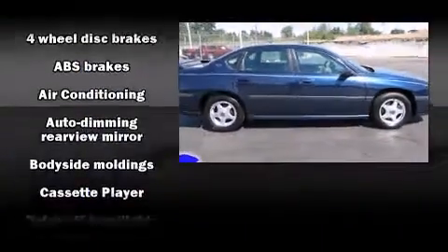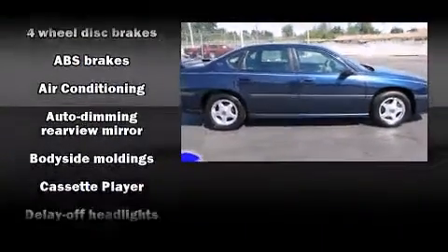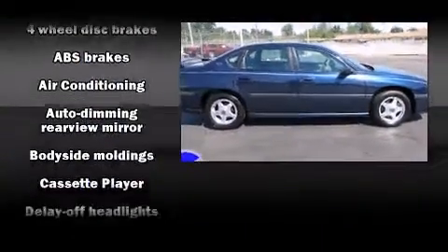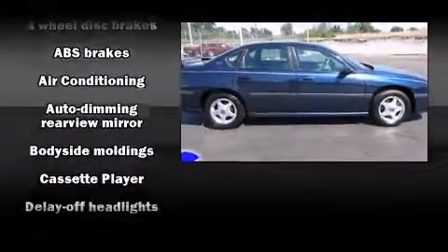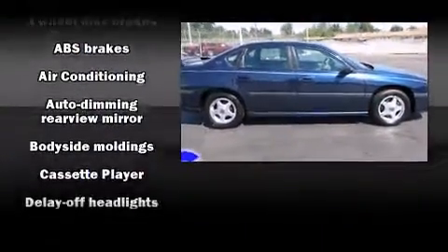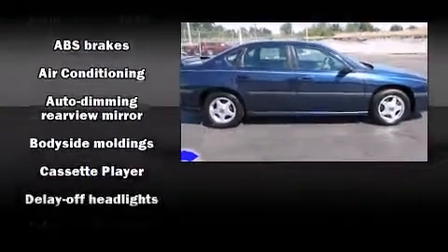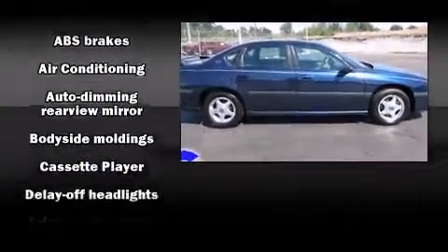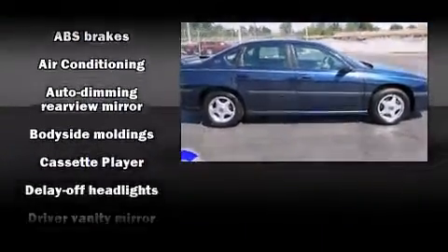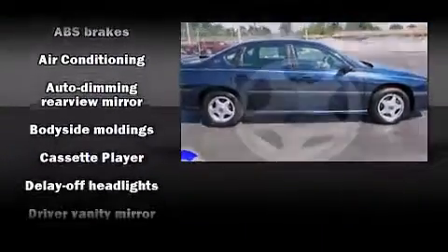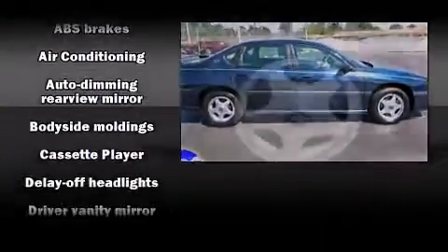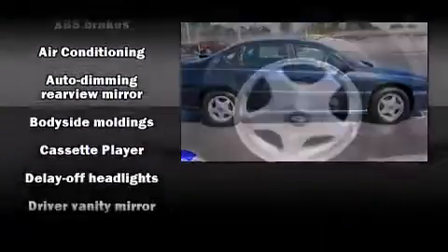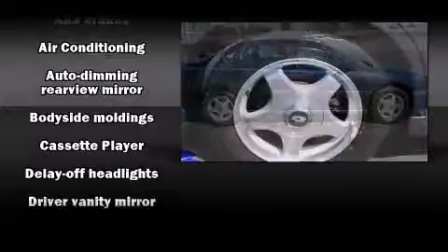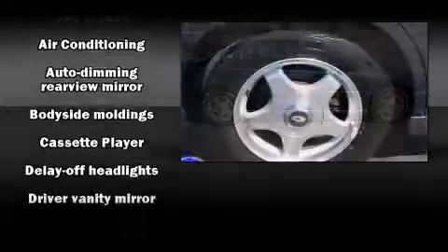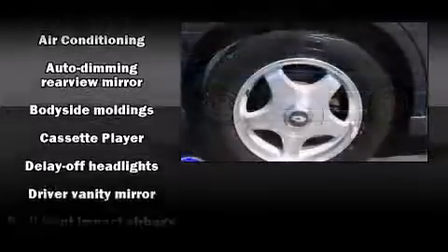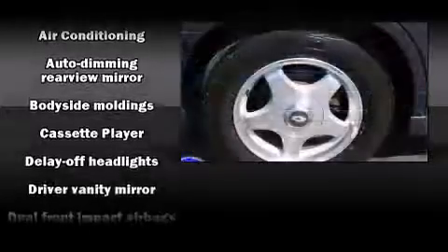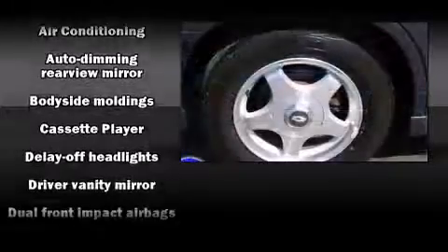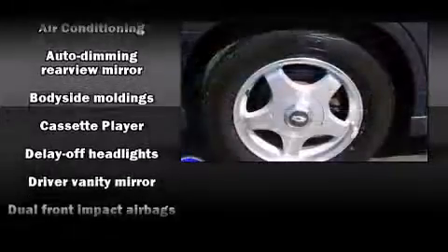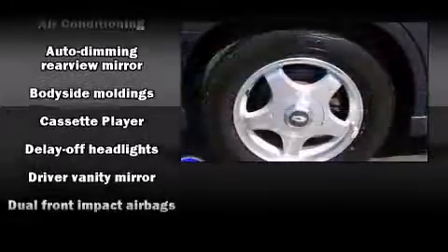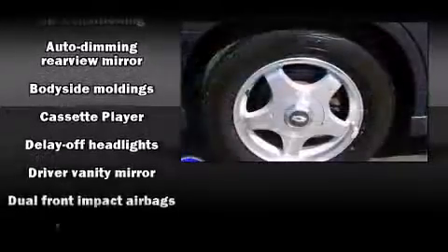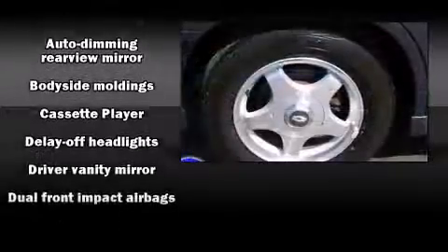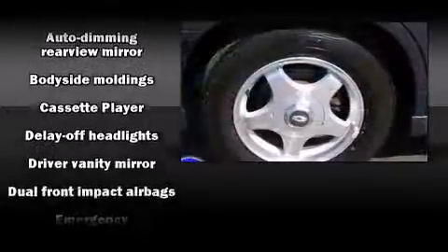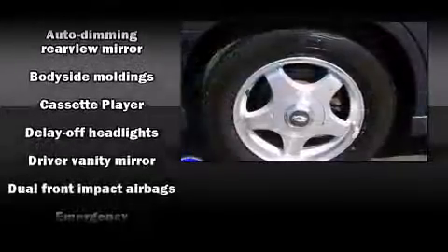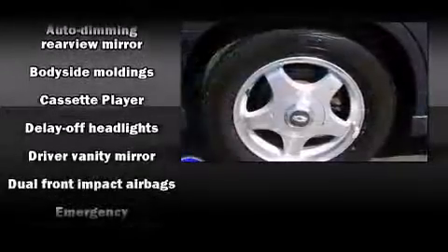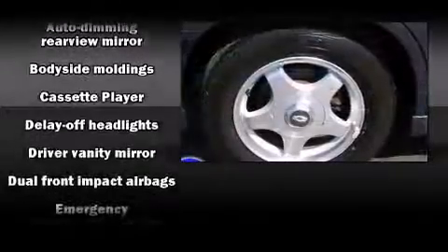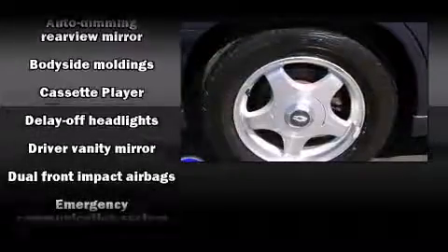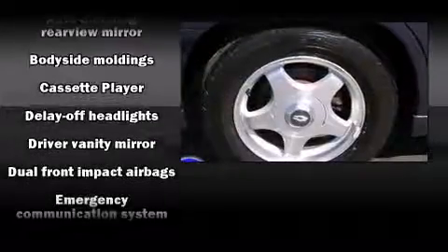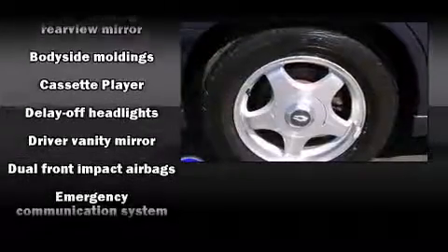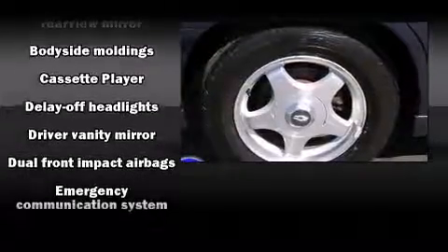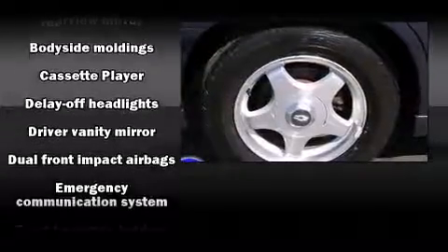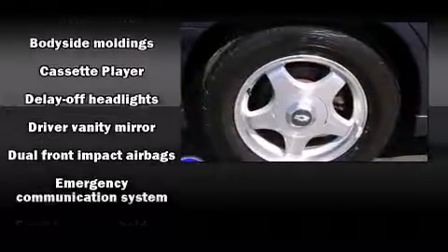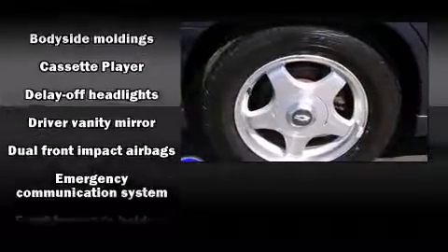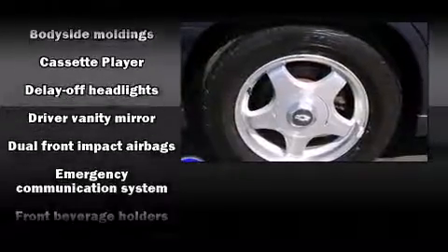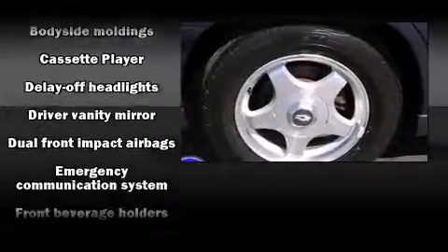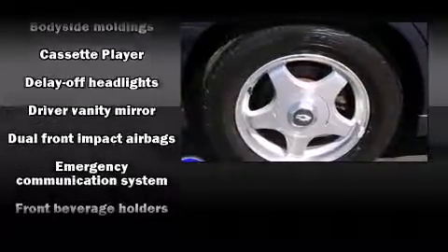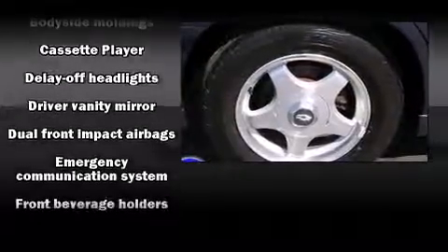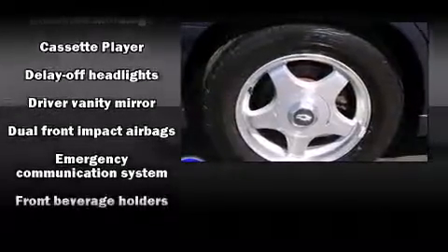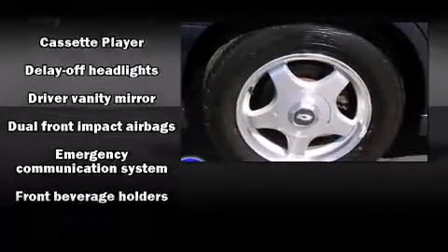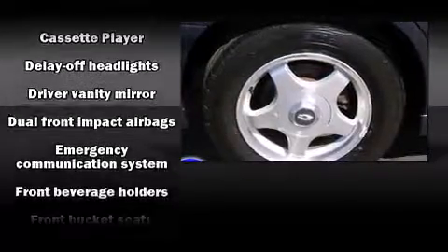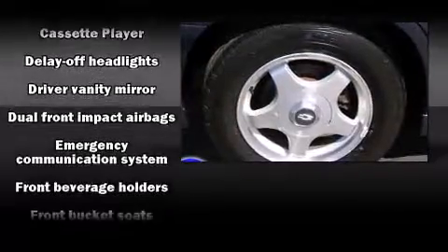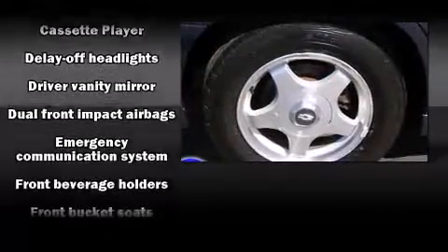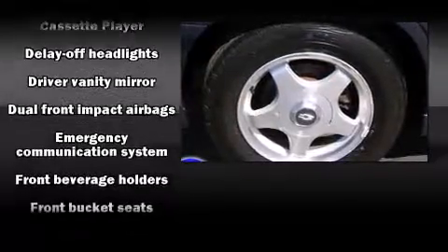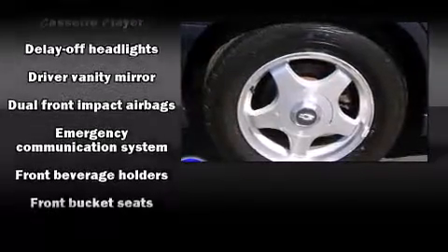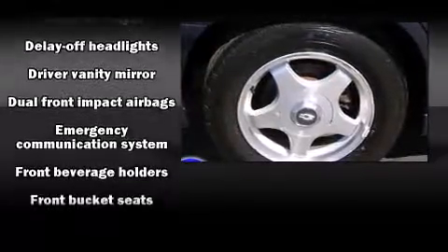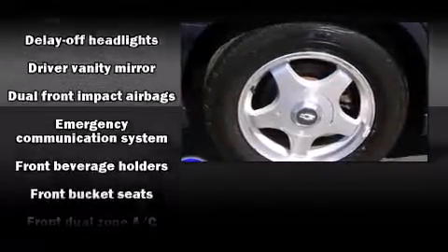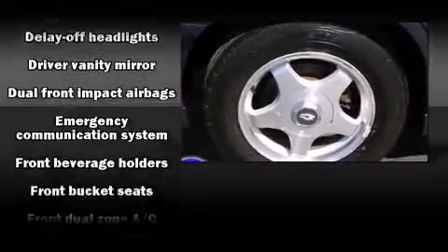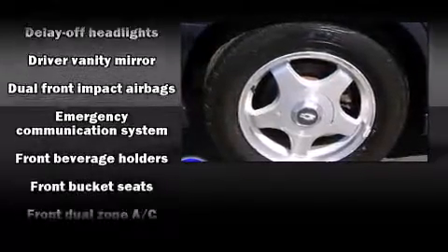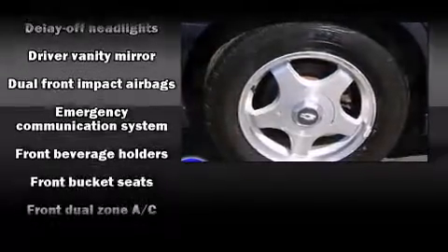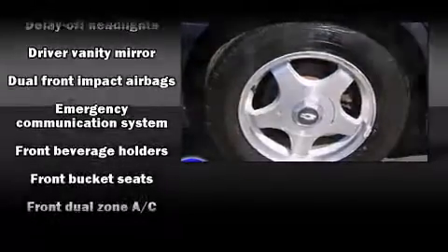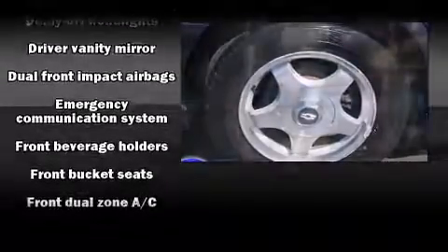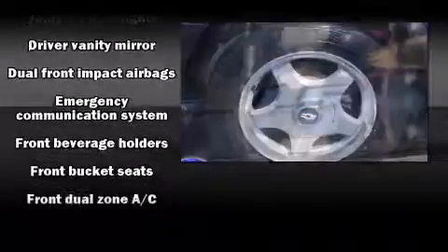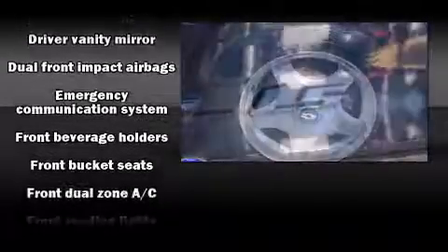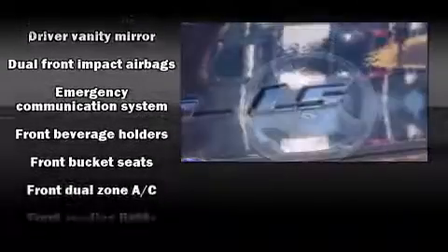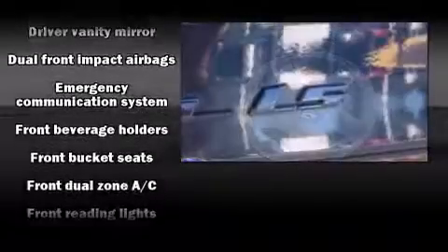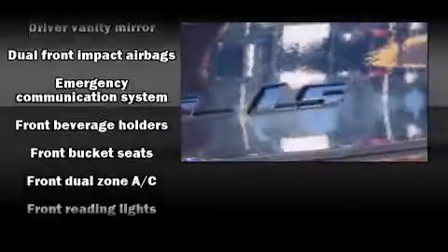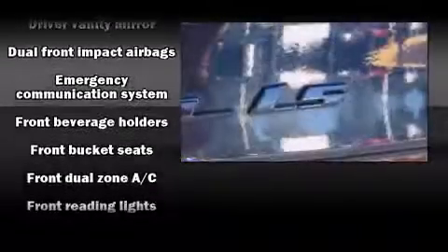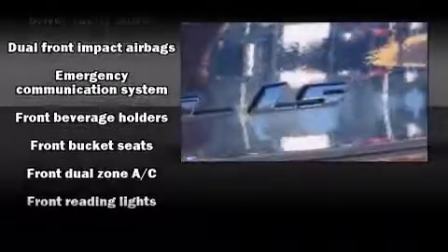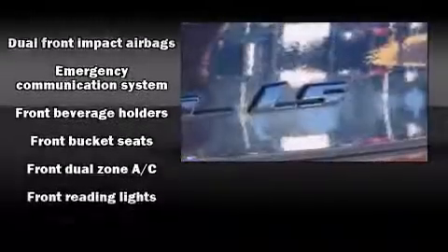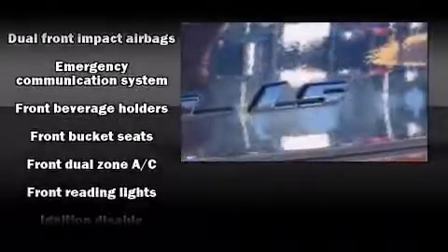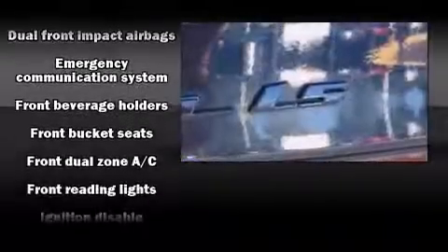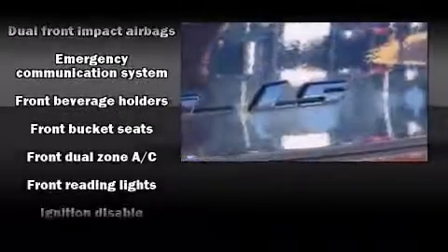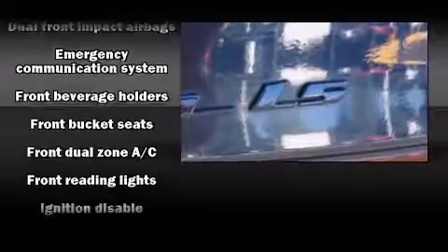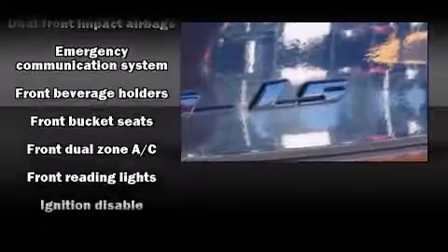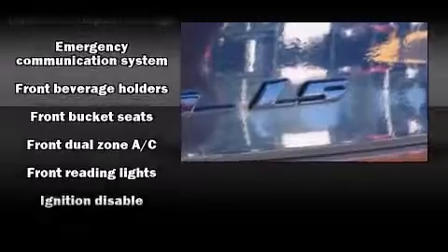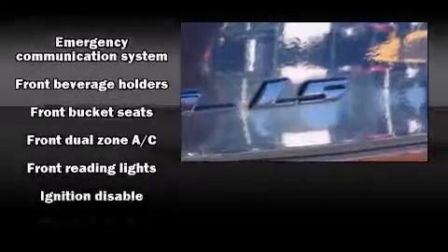Audio features include an AM-FM radio, a cassette player, and six speakers, enhancing the audio experience throughout the interior.